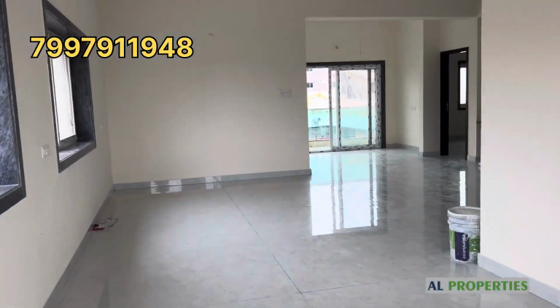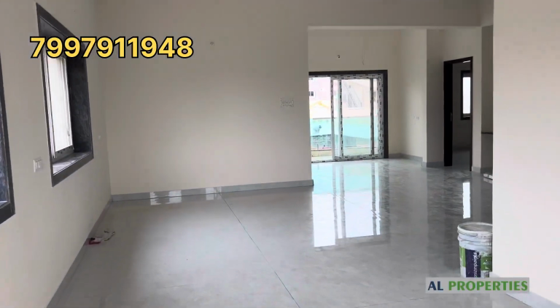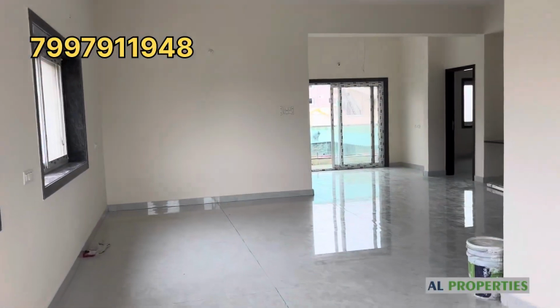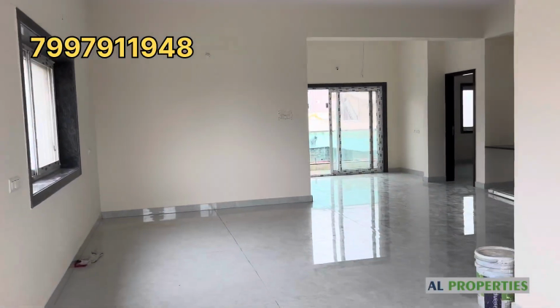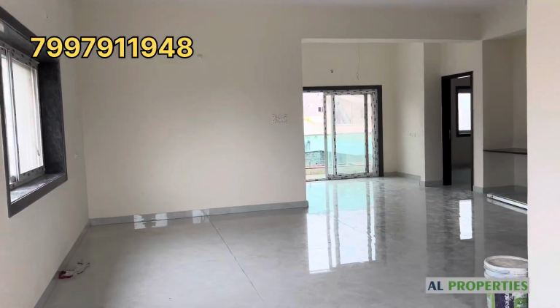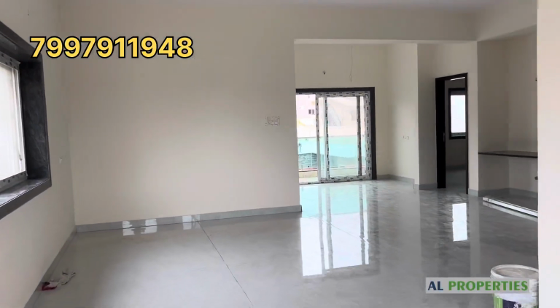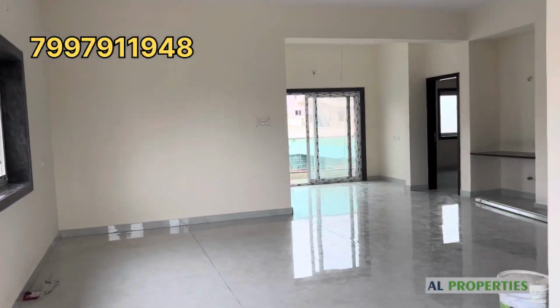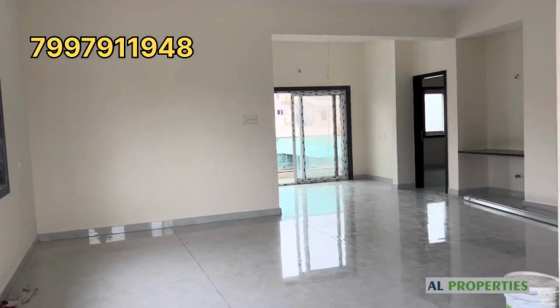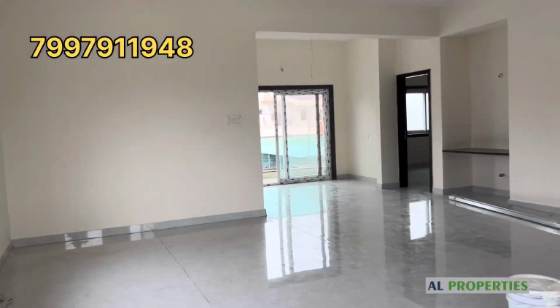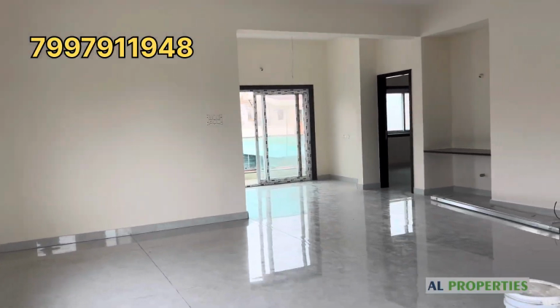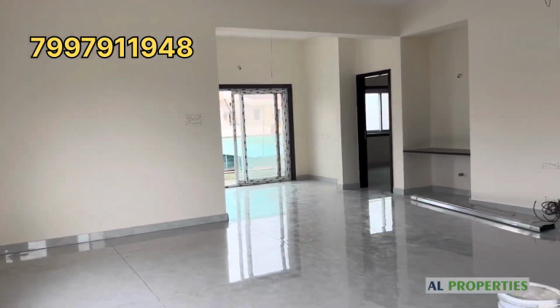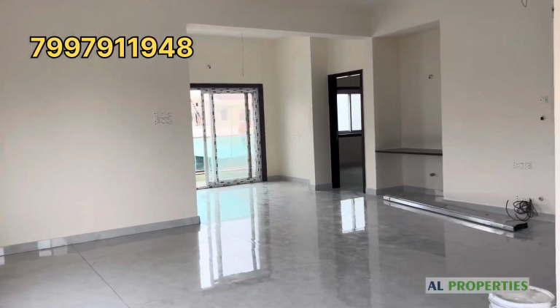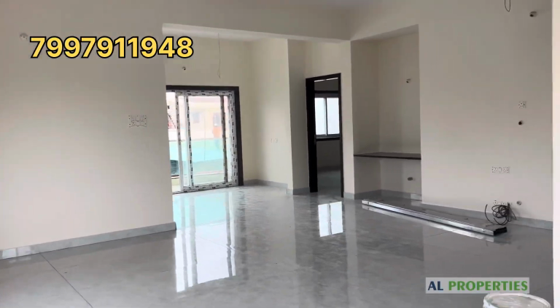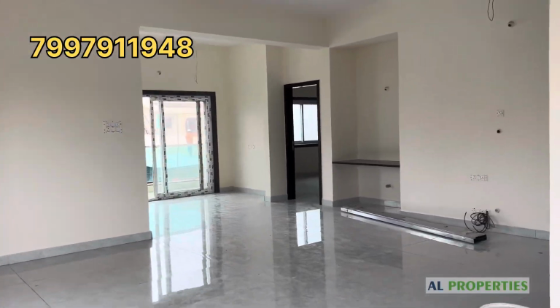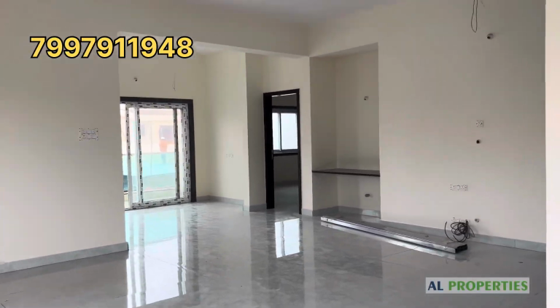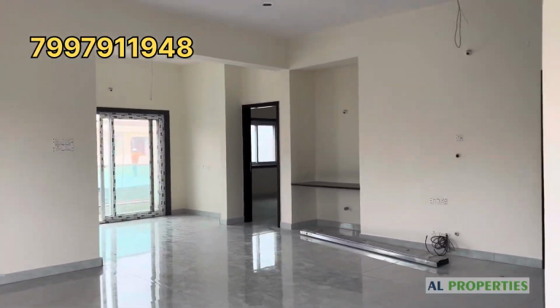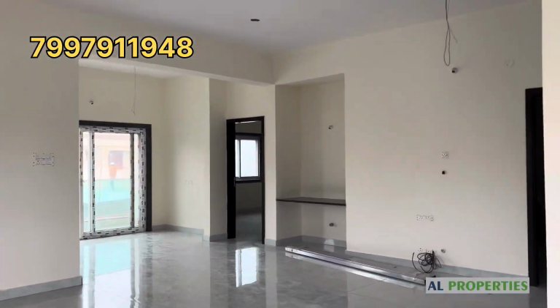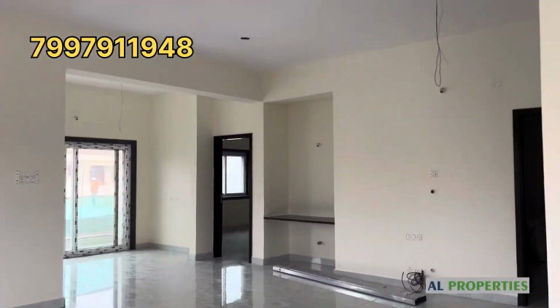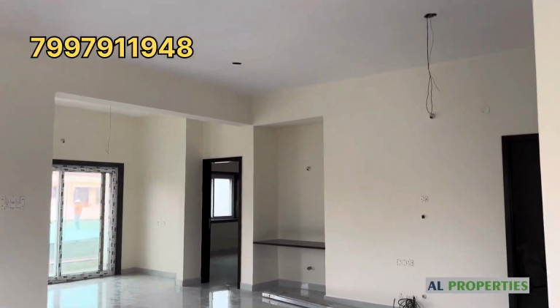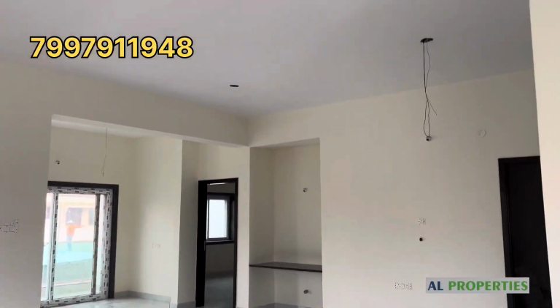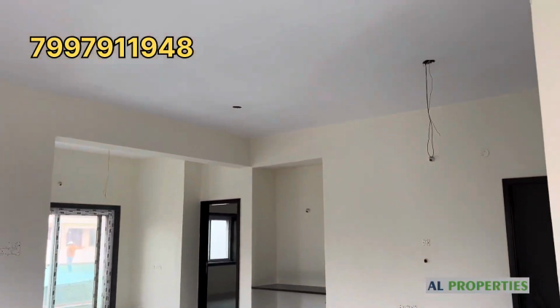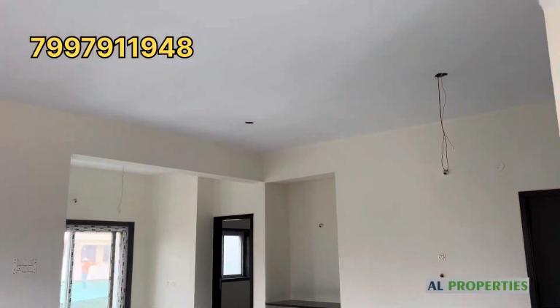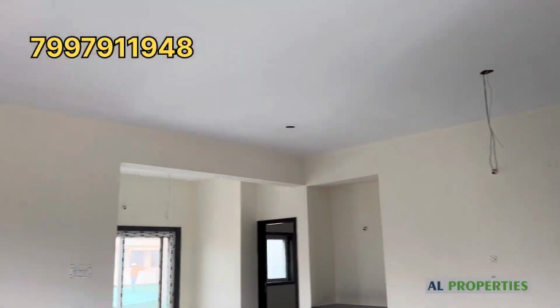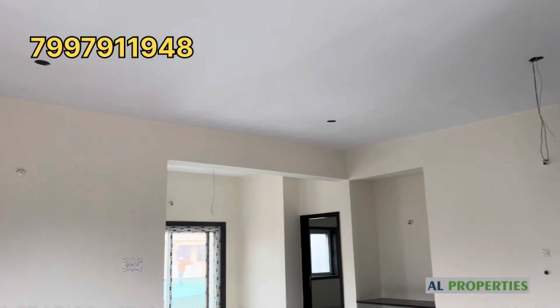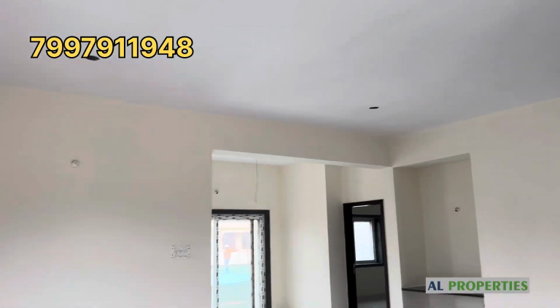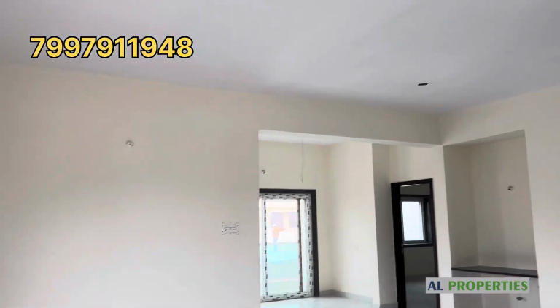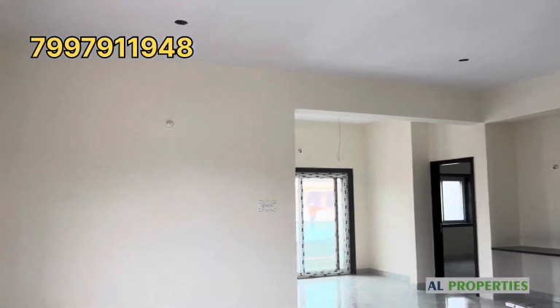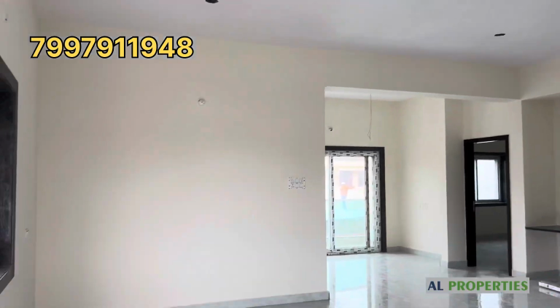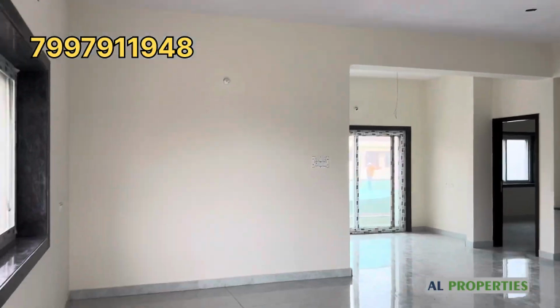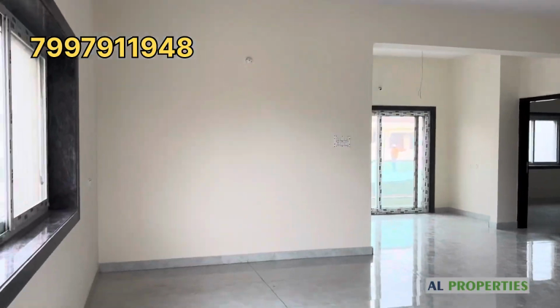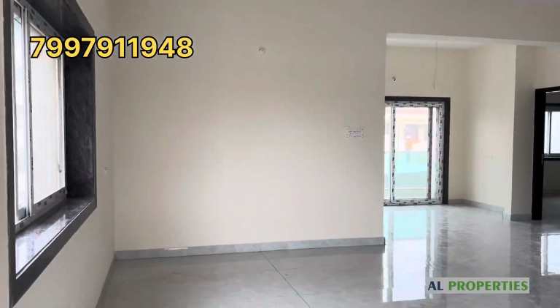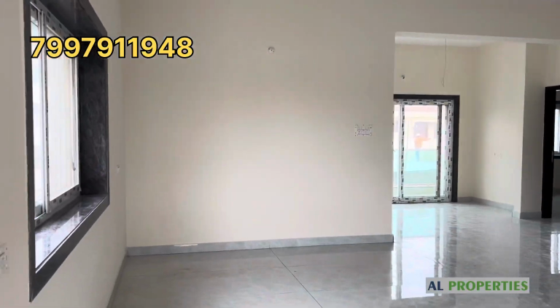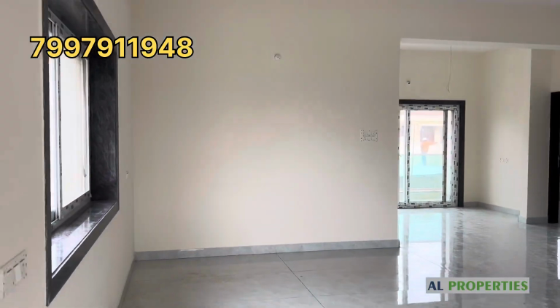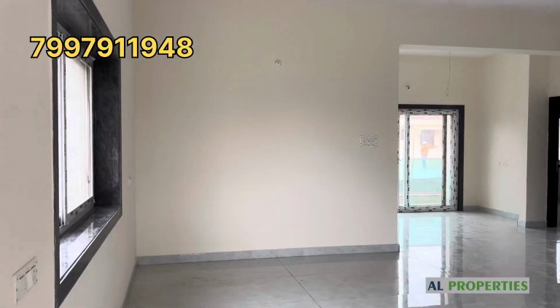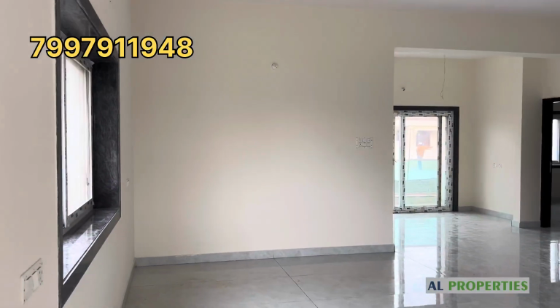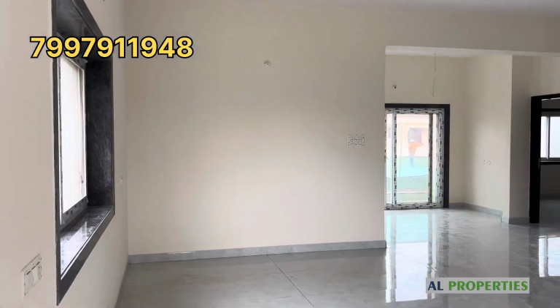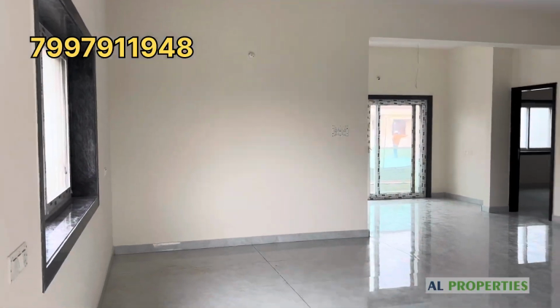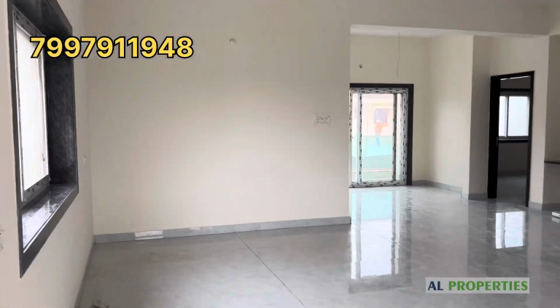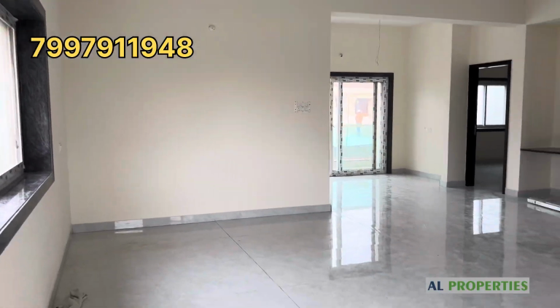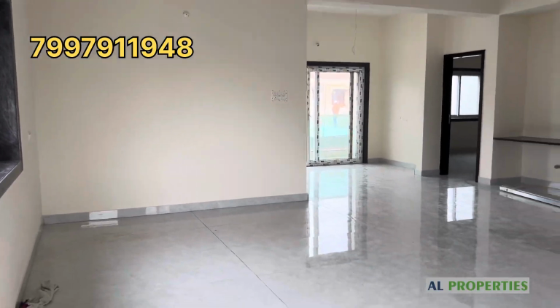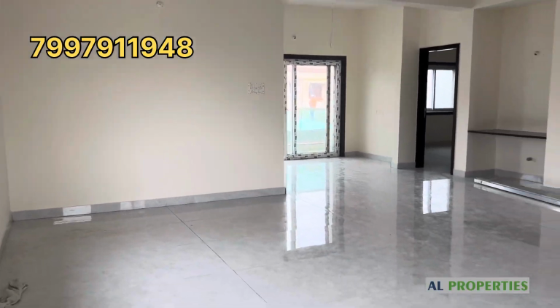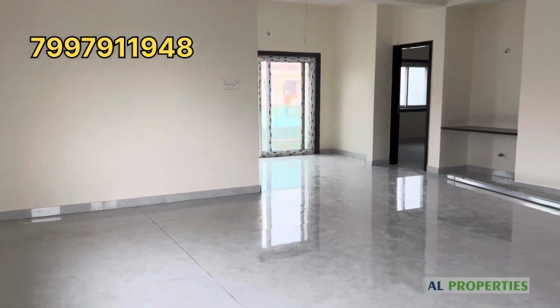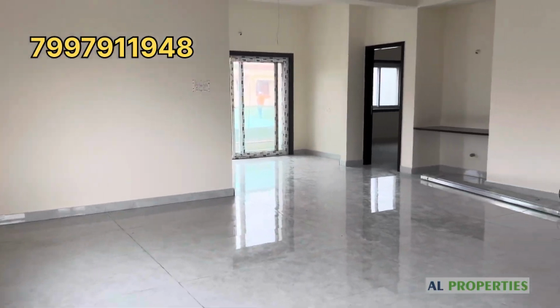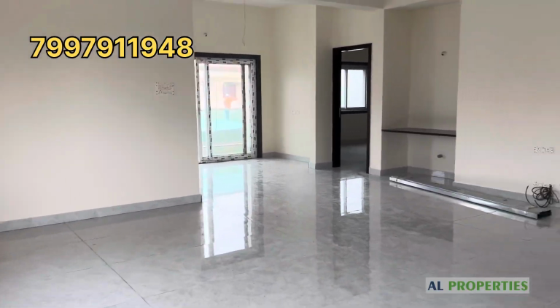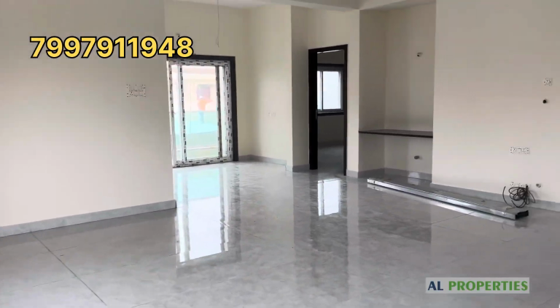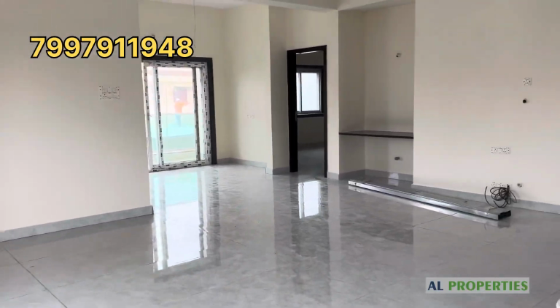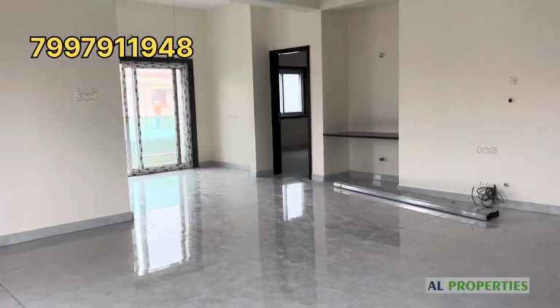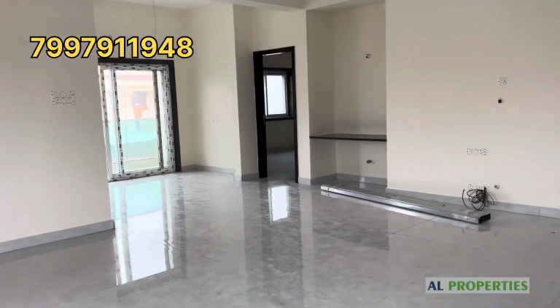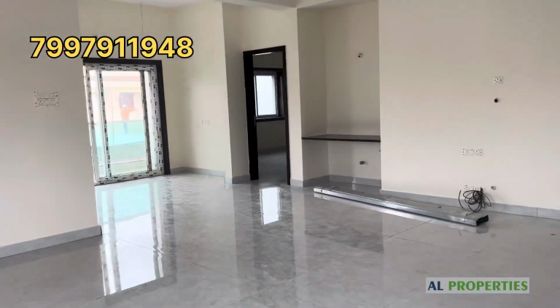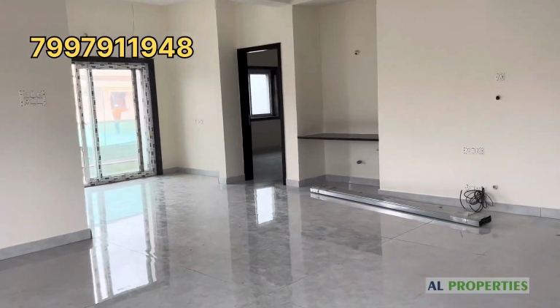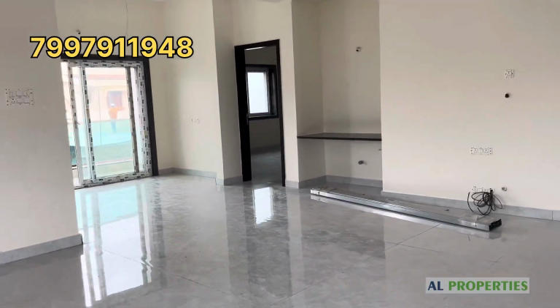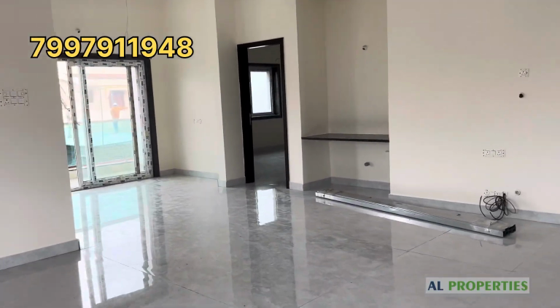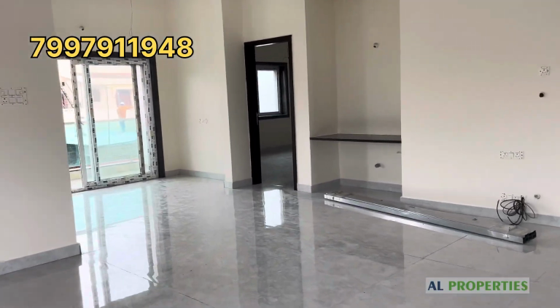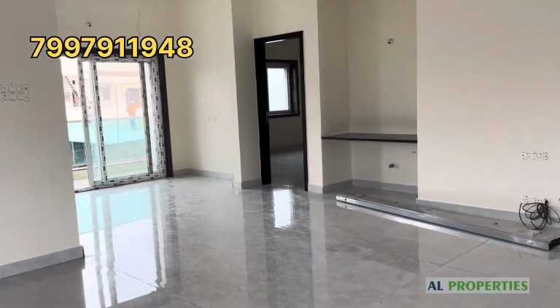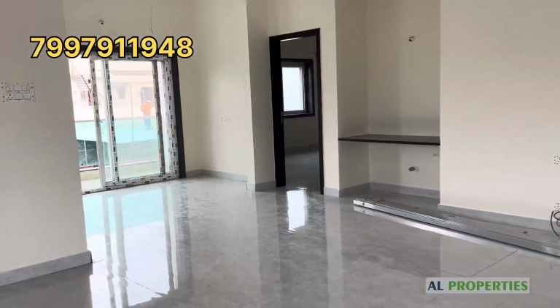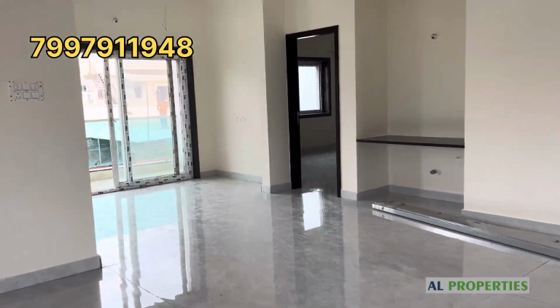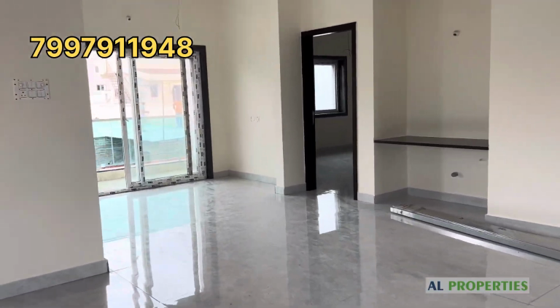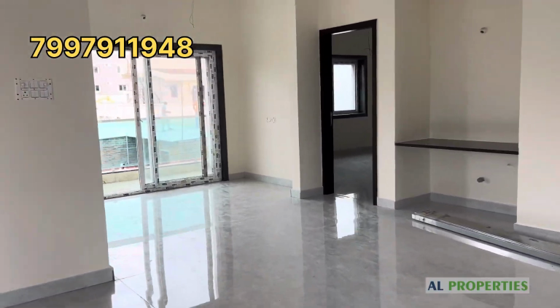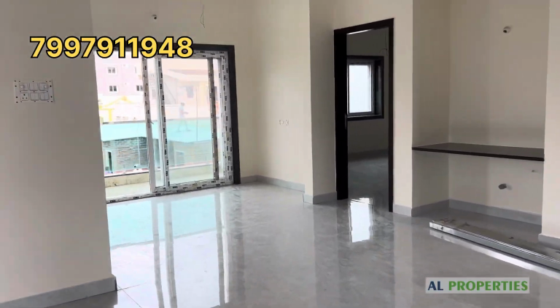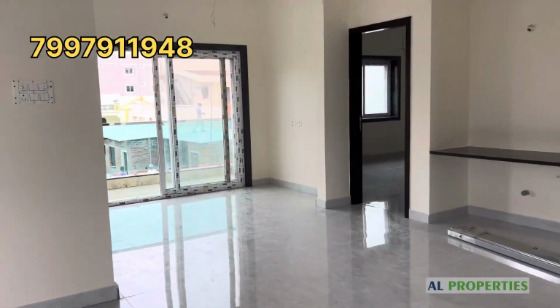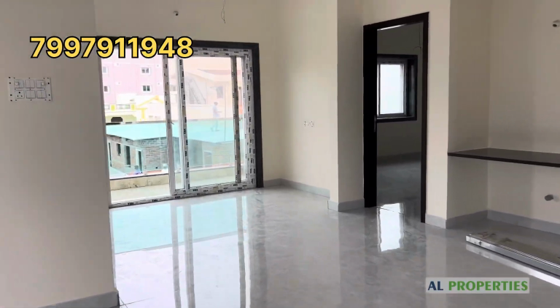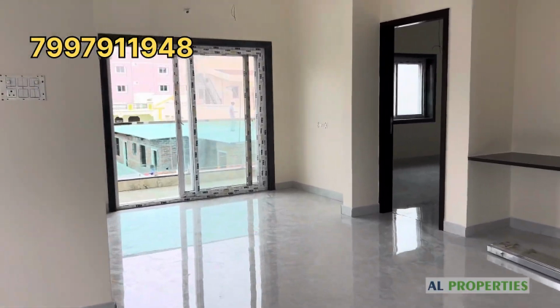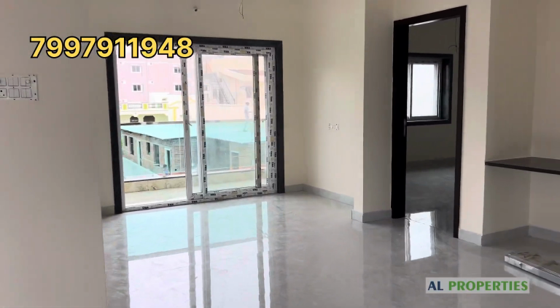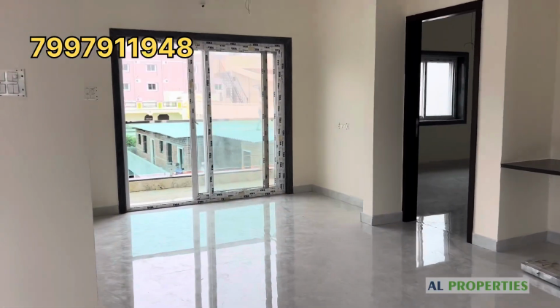2100 square feet, north facing. Main gate and road is south facing; the apartment is north facing.